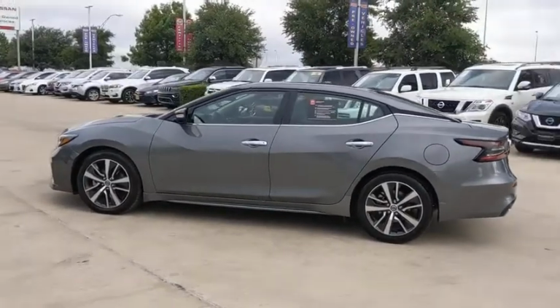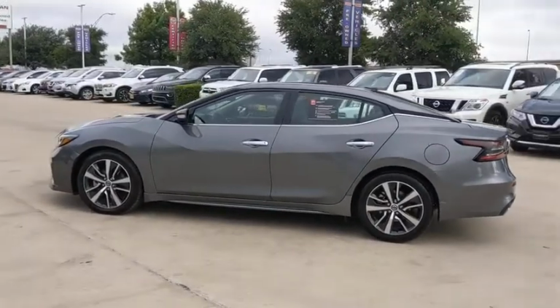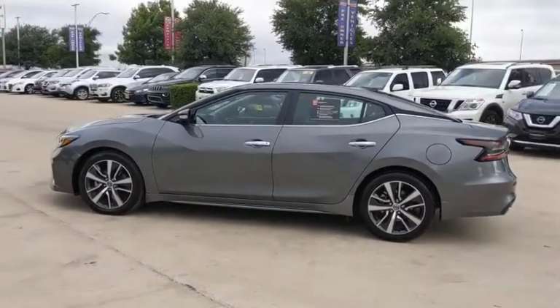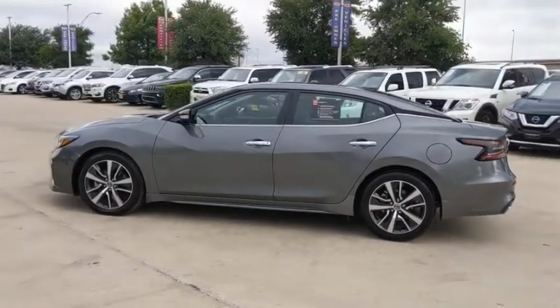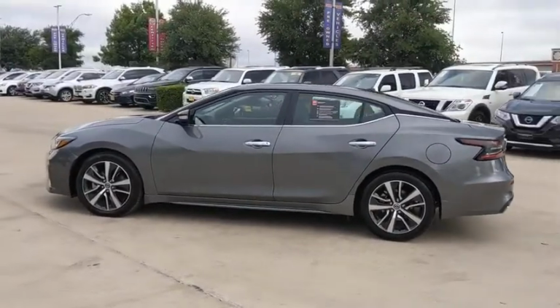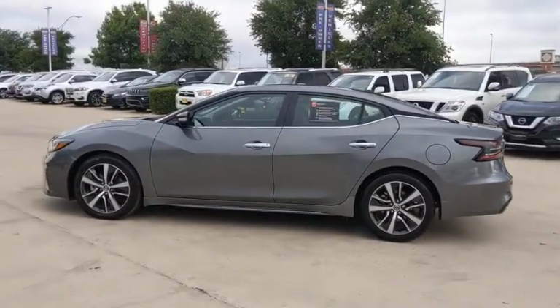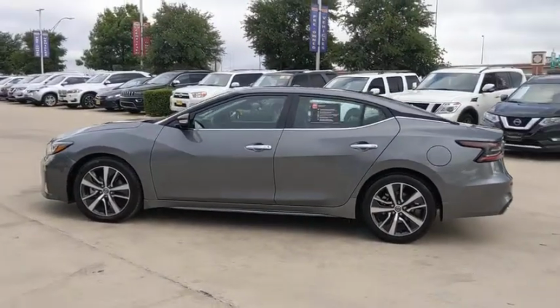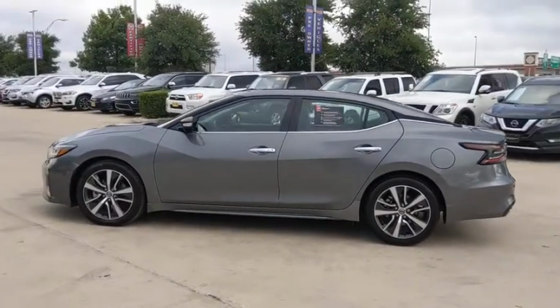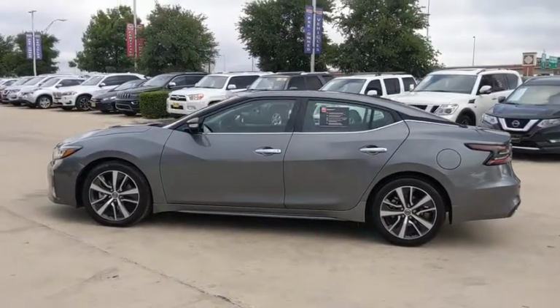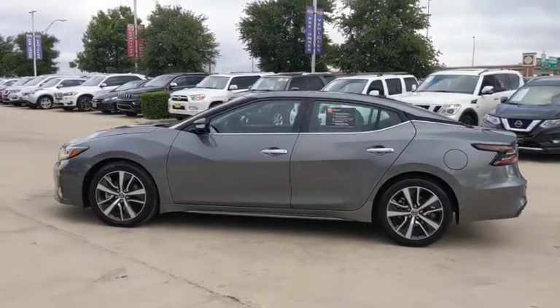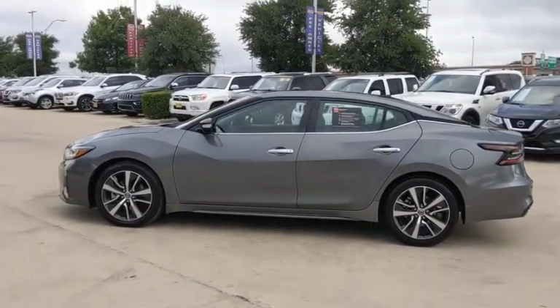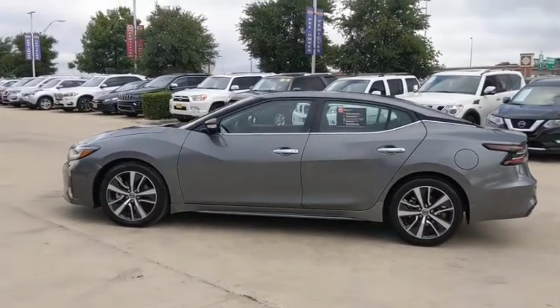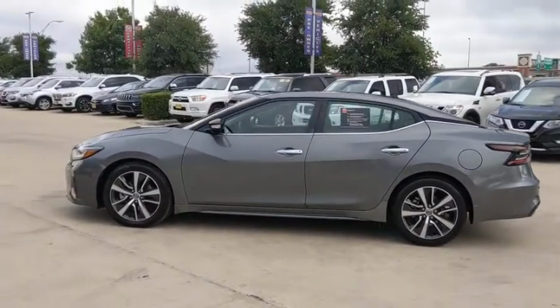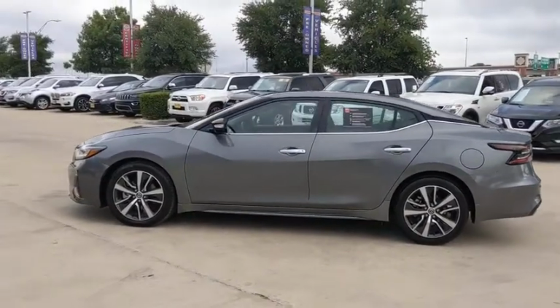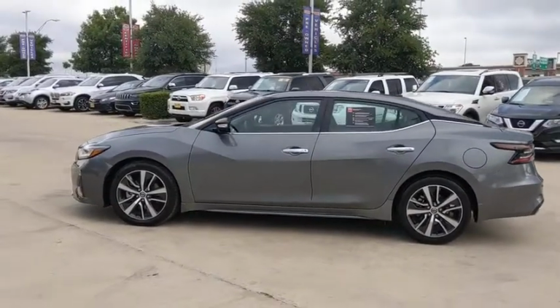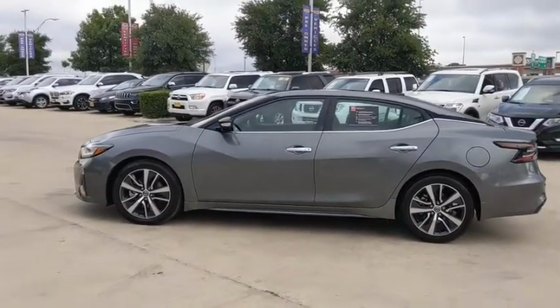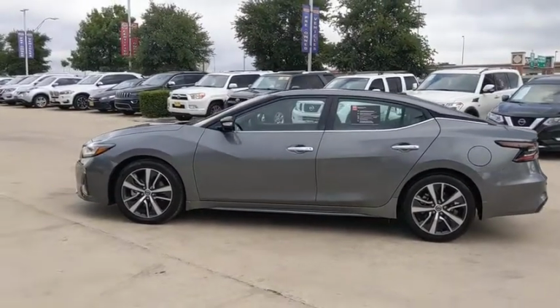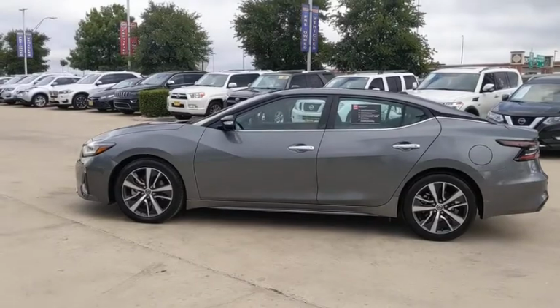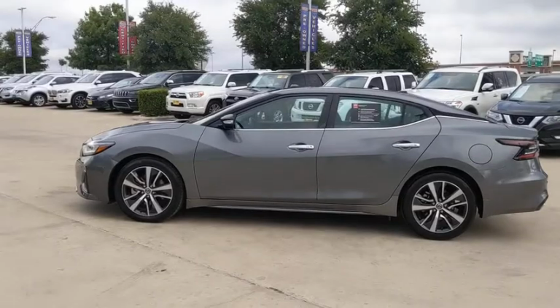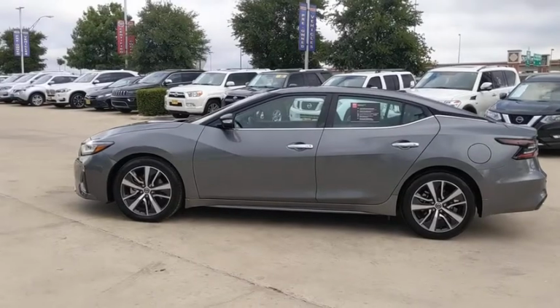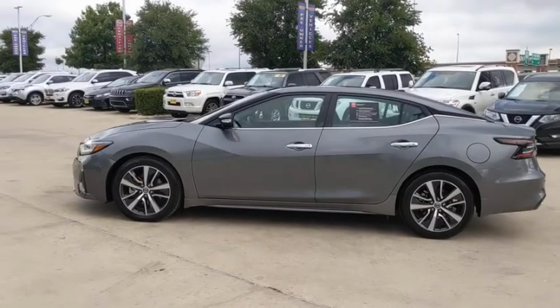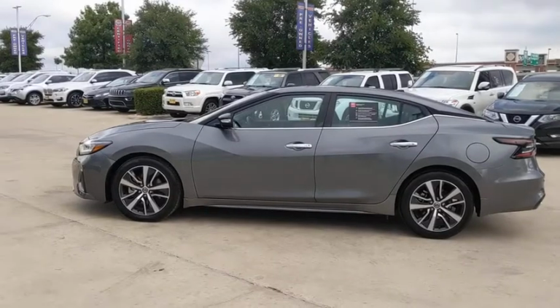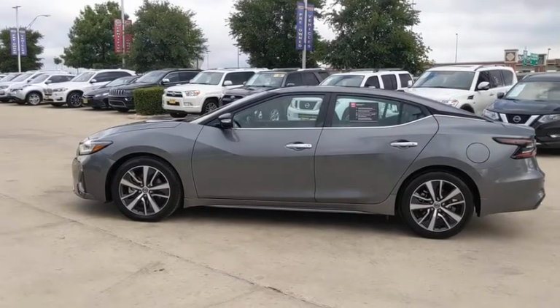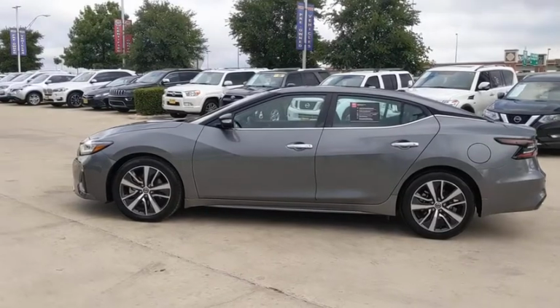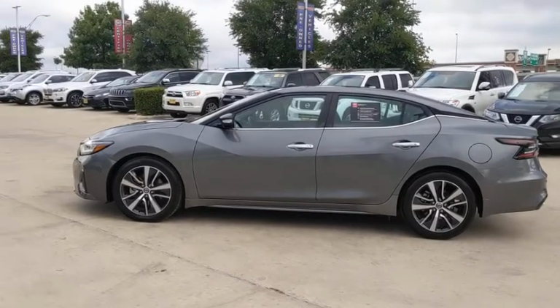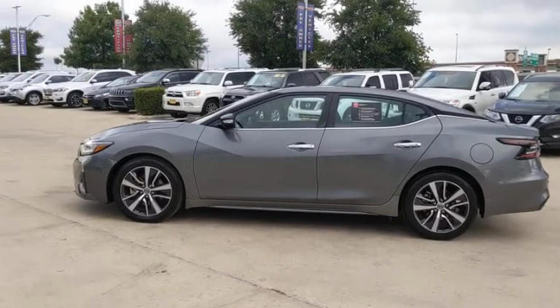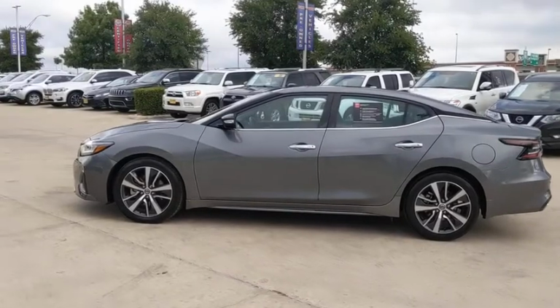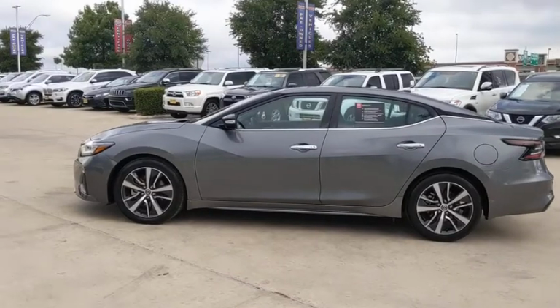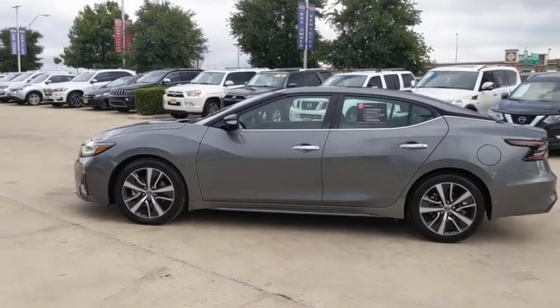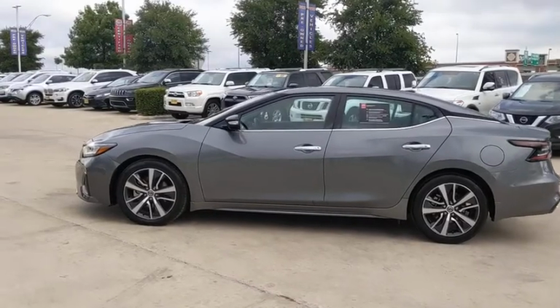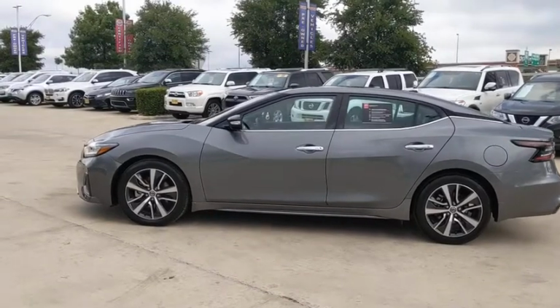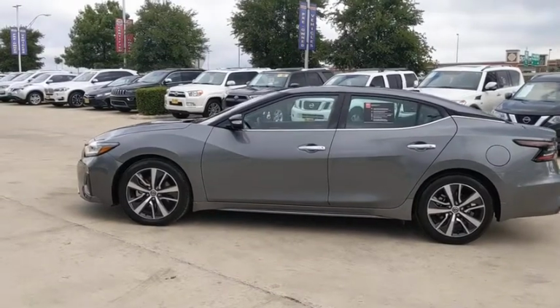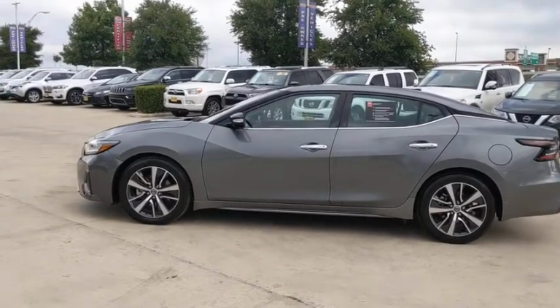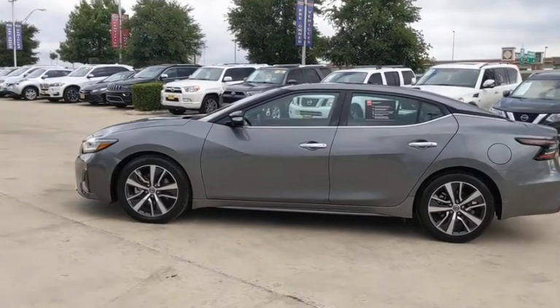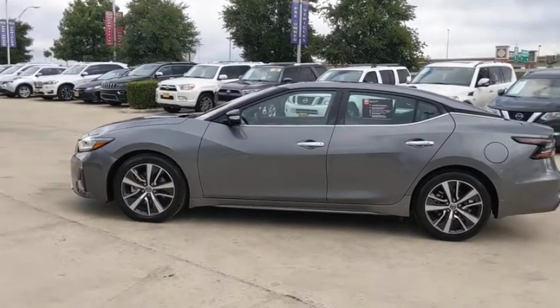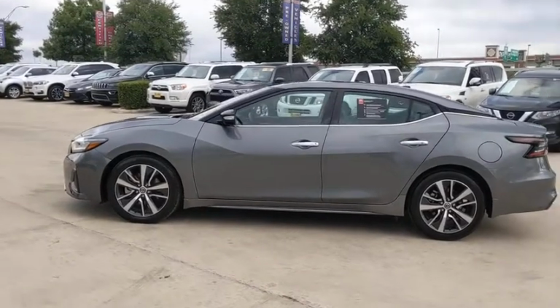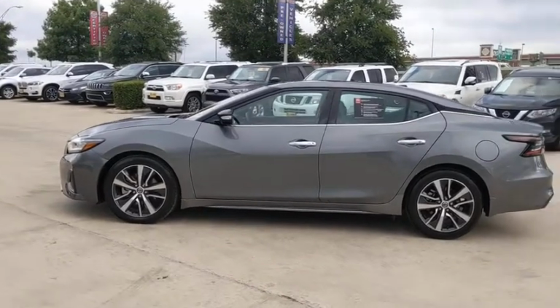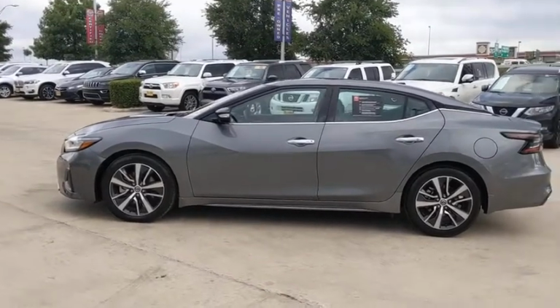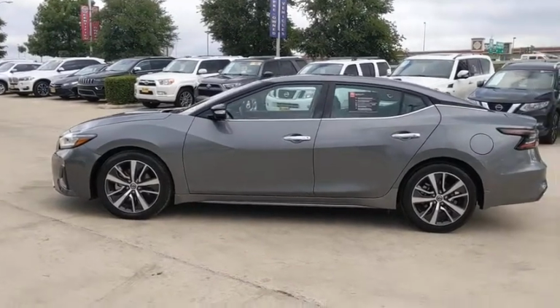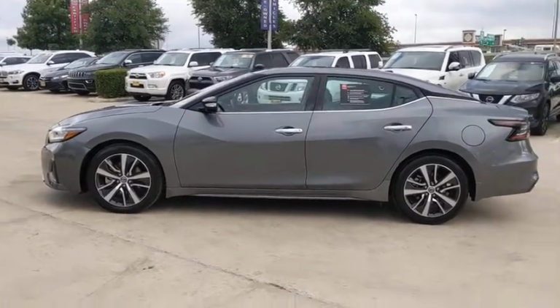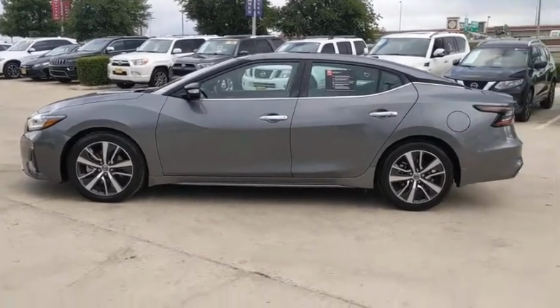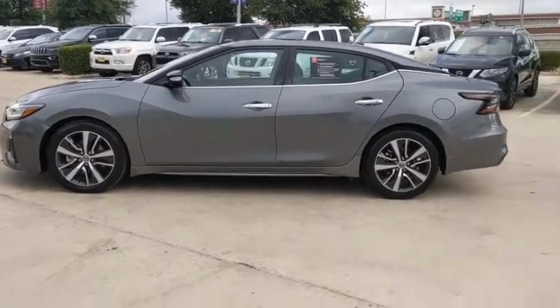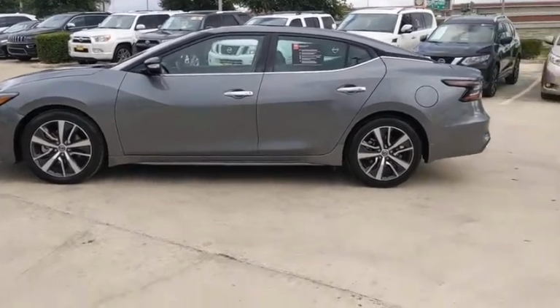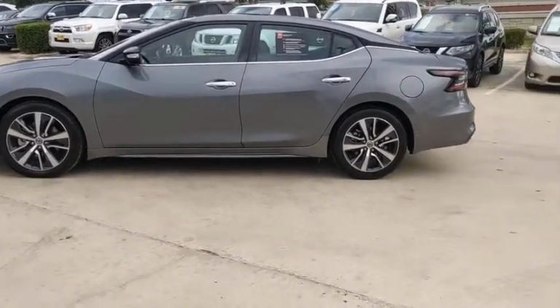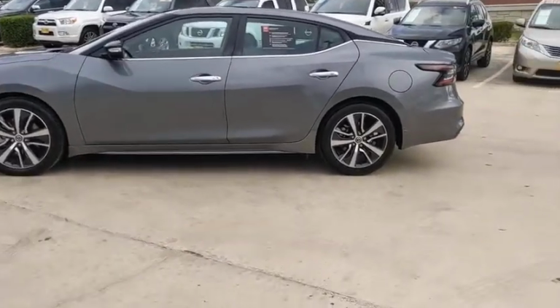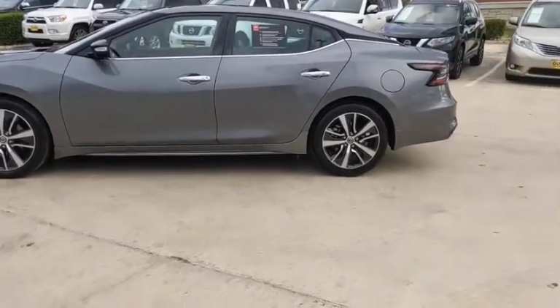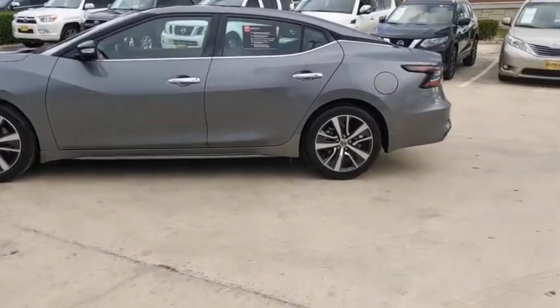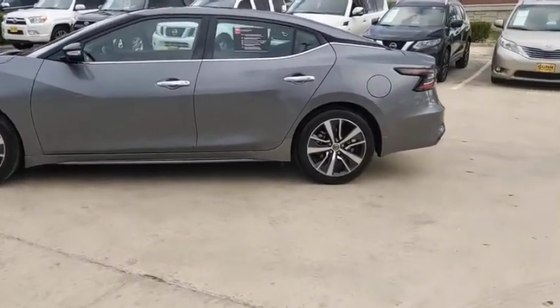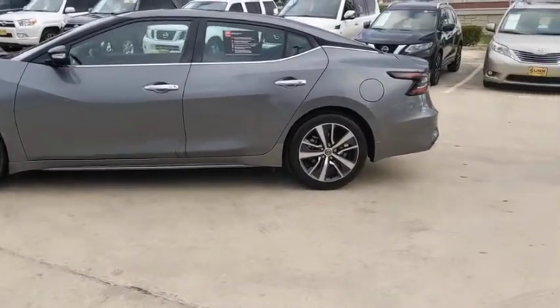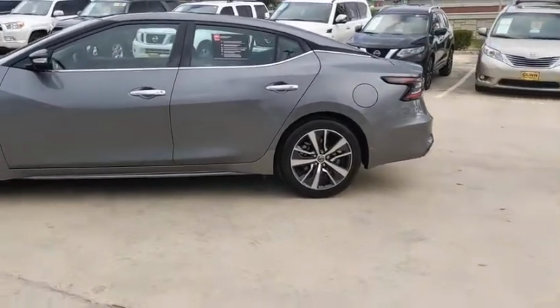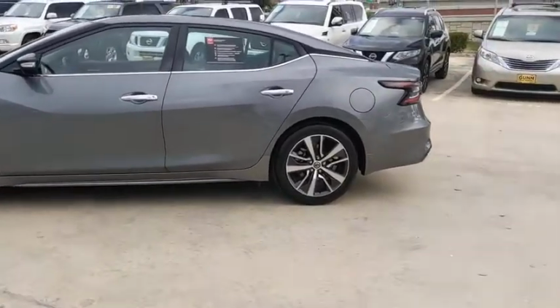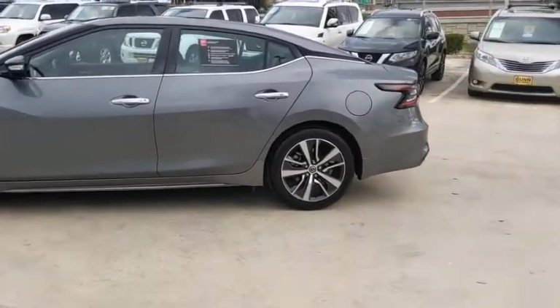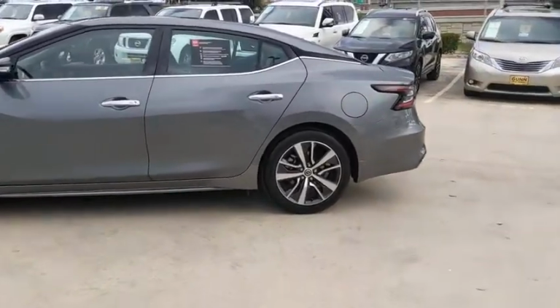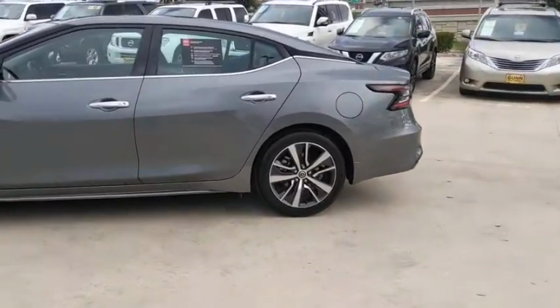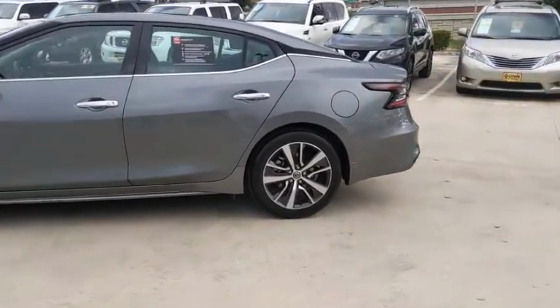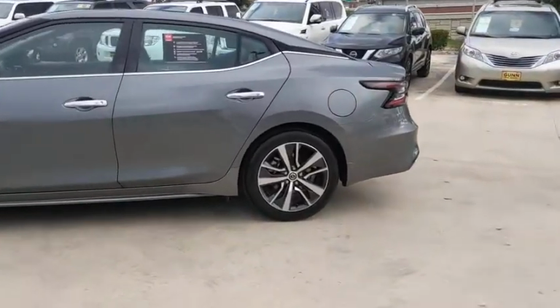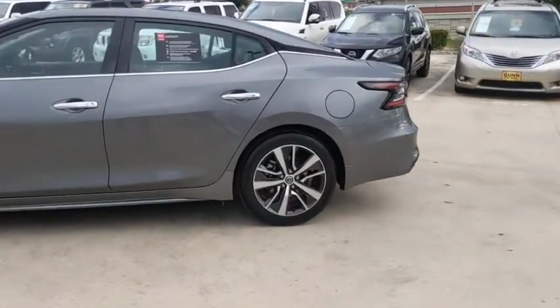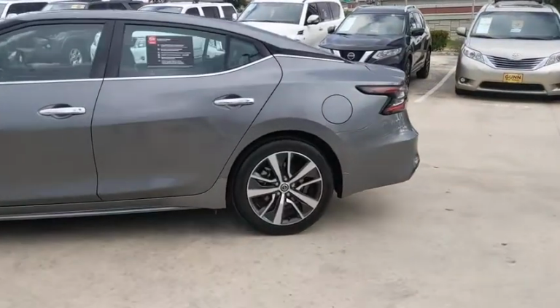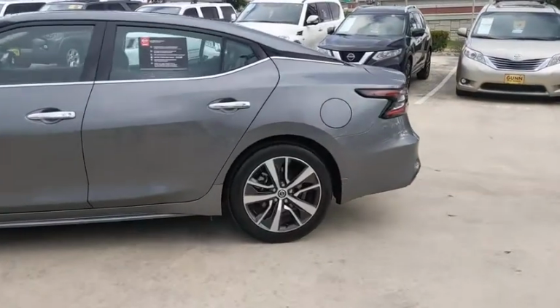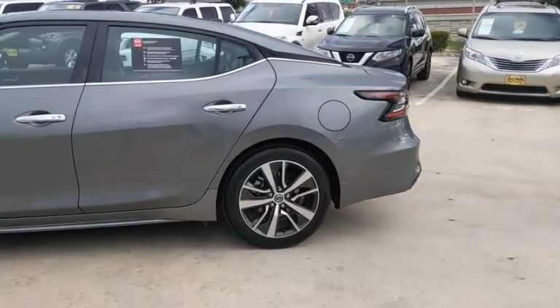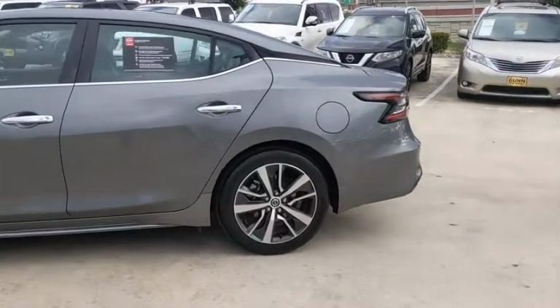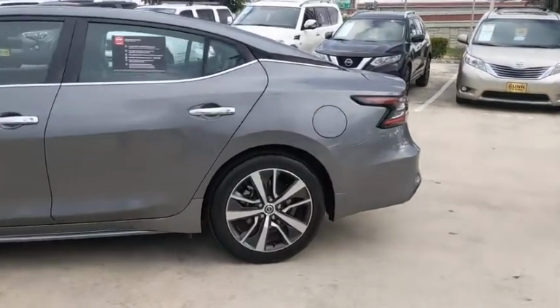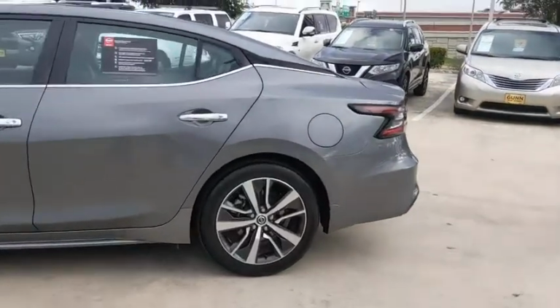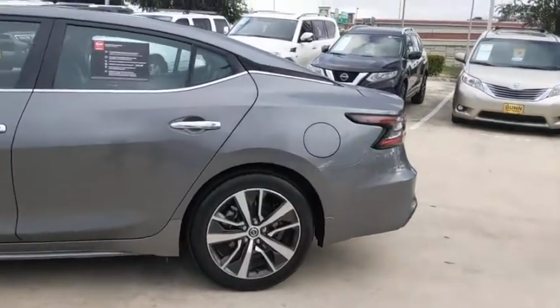This vehicle has less than 15,000 miles. Here are some of this vehicle's great options: backup camera,